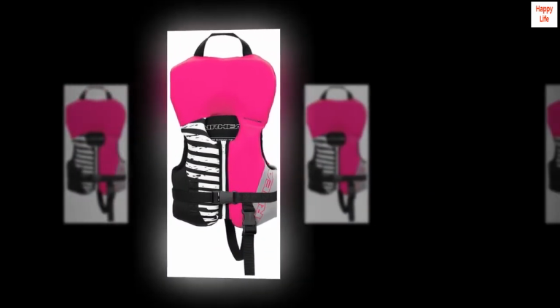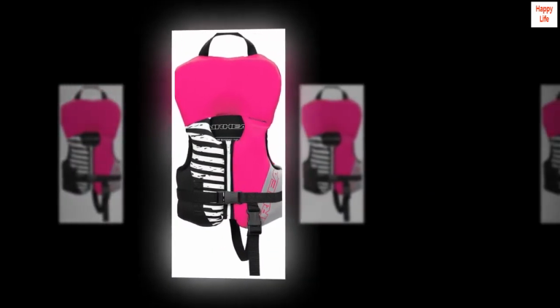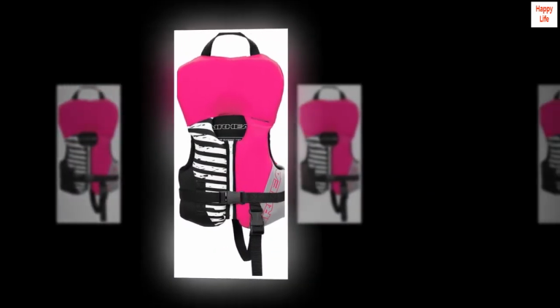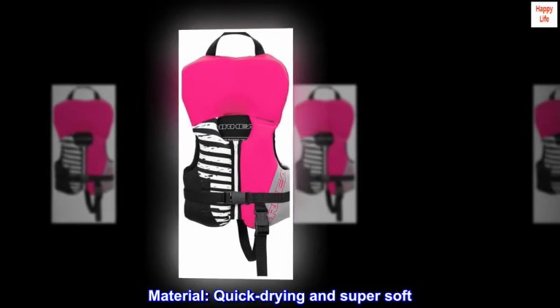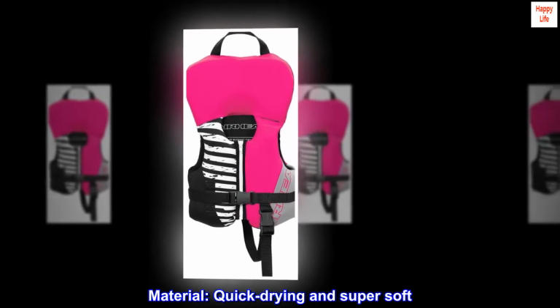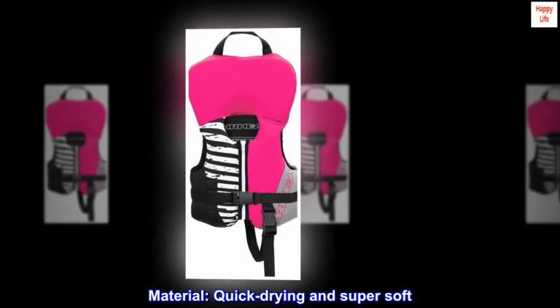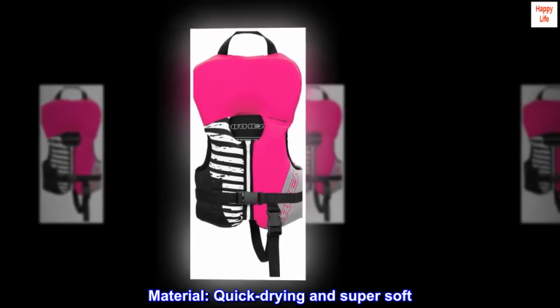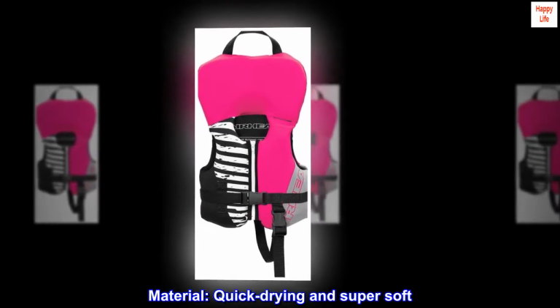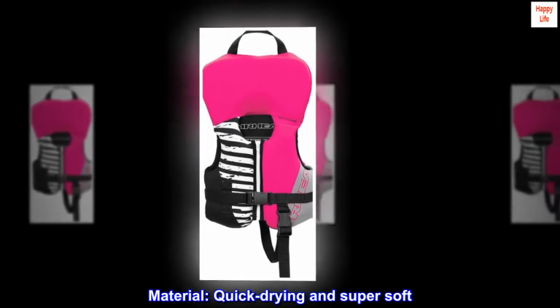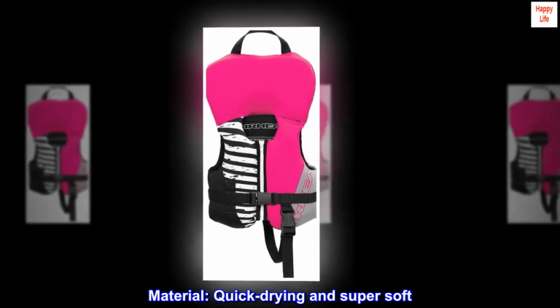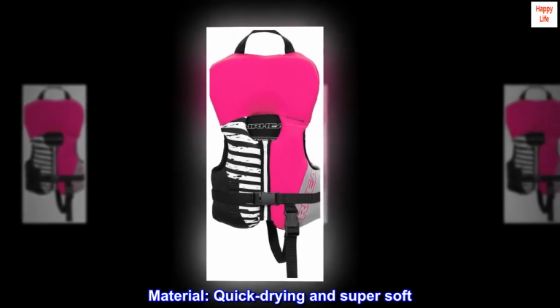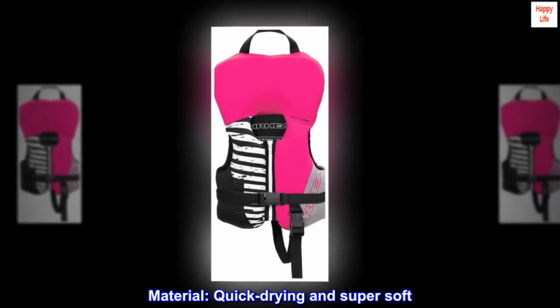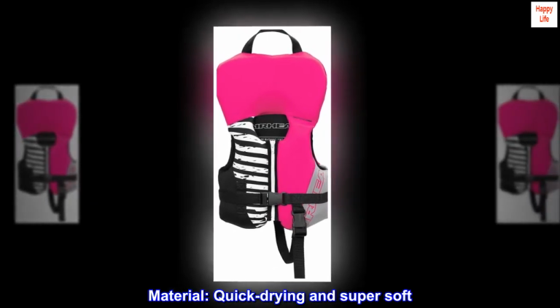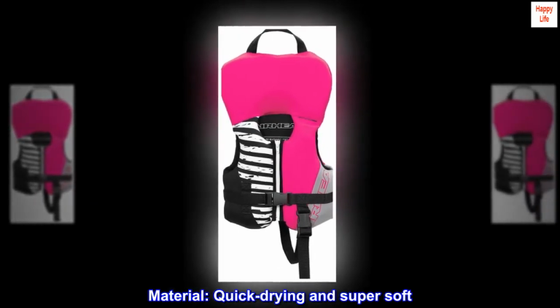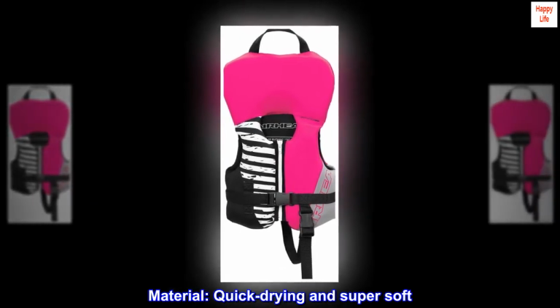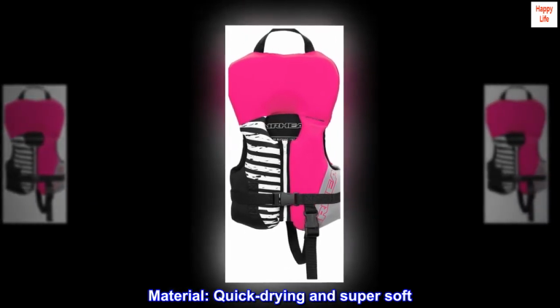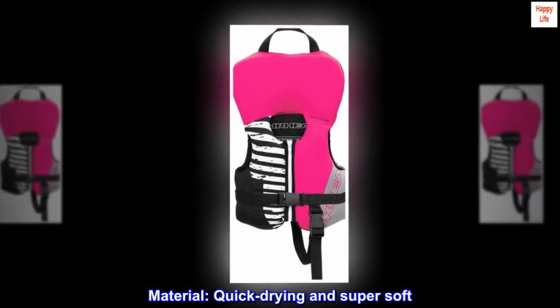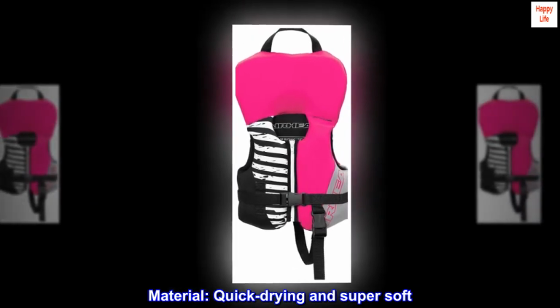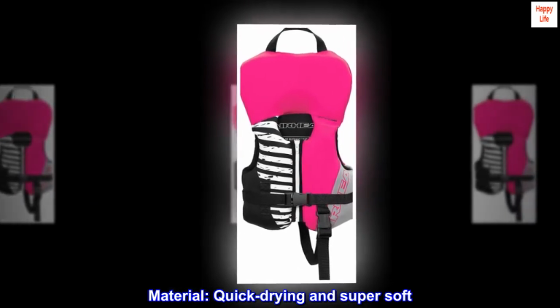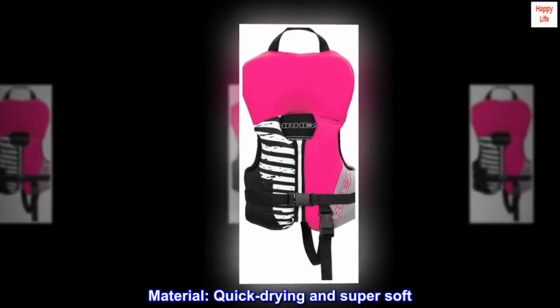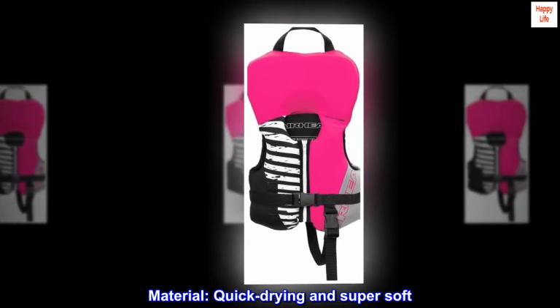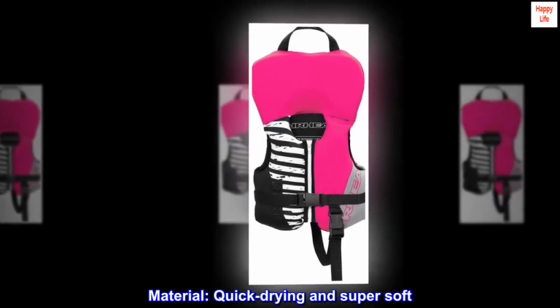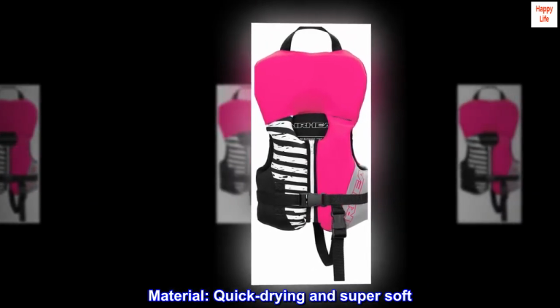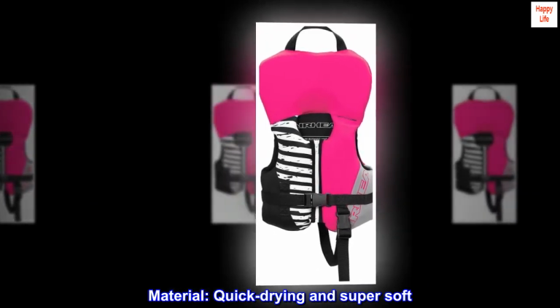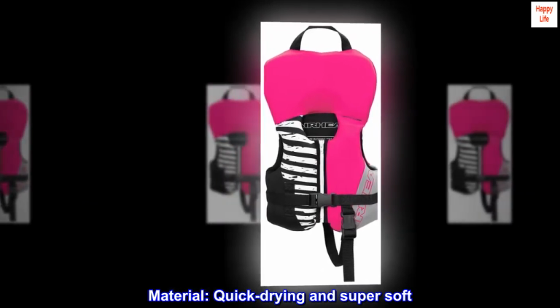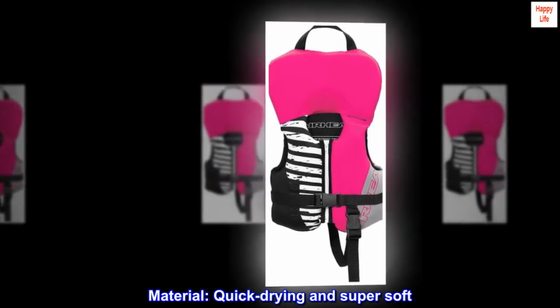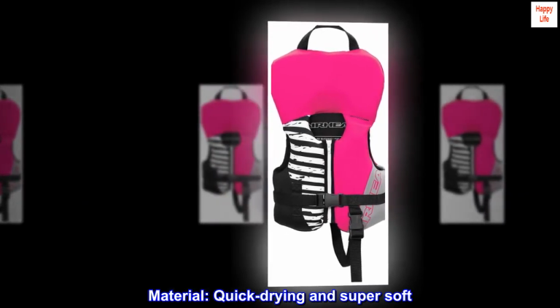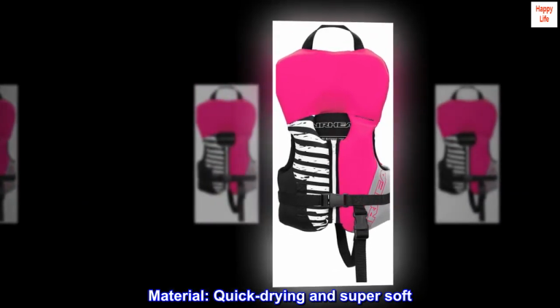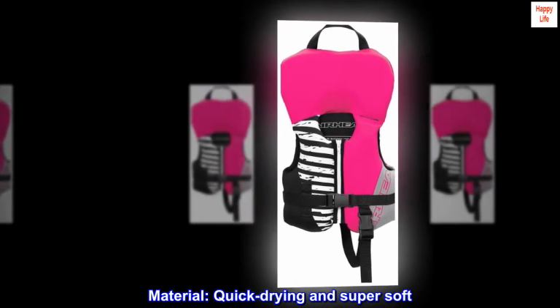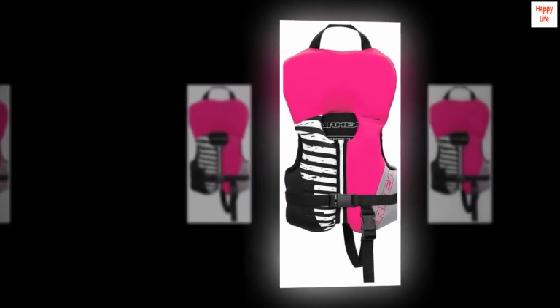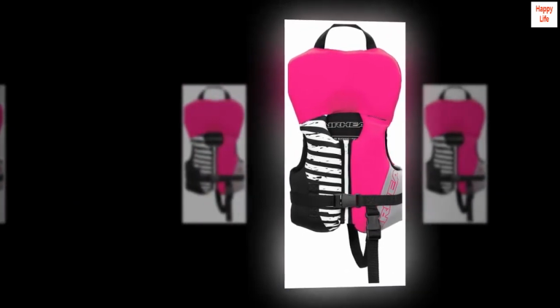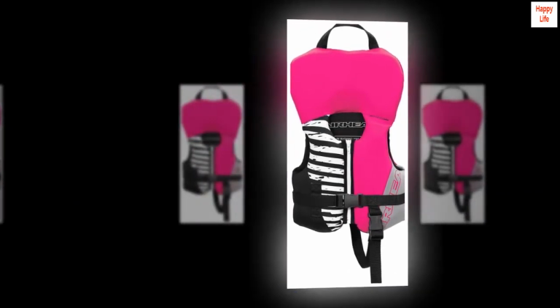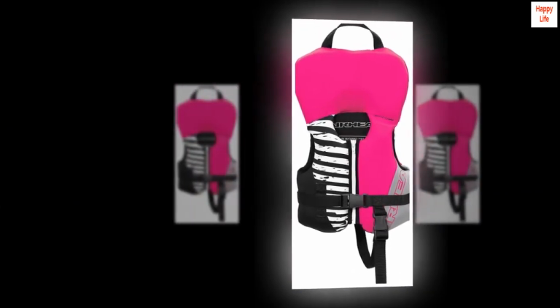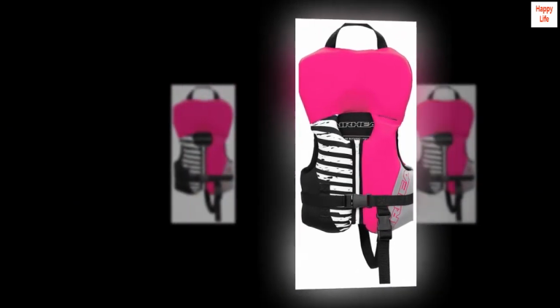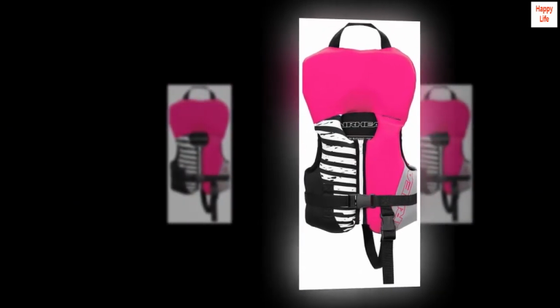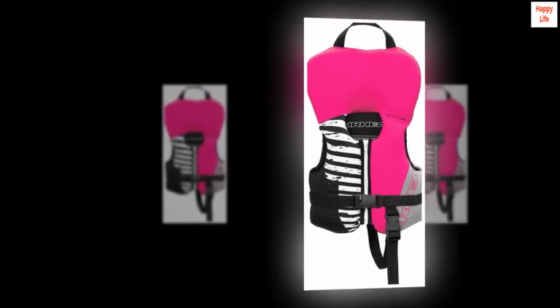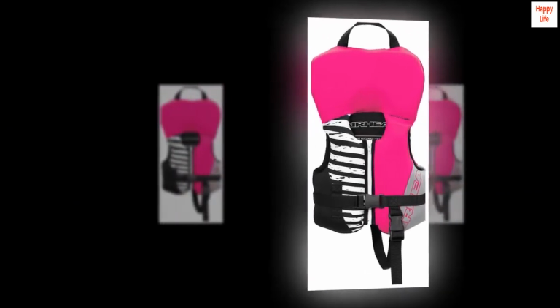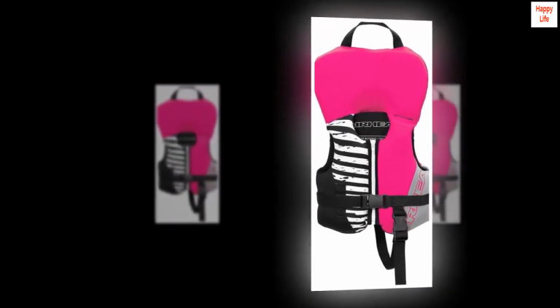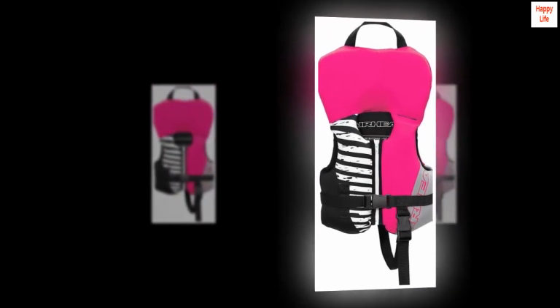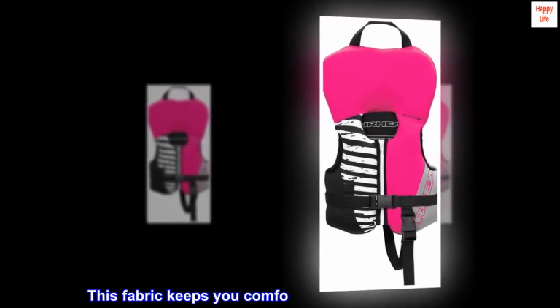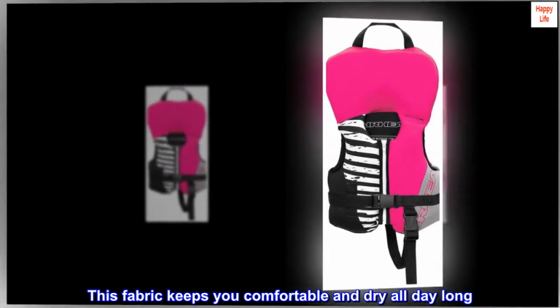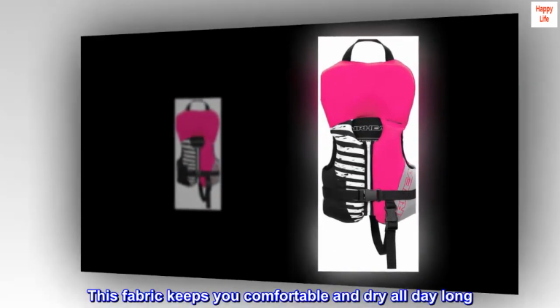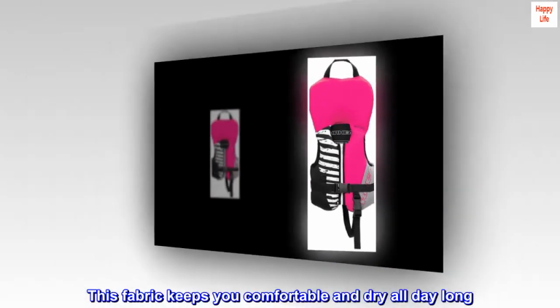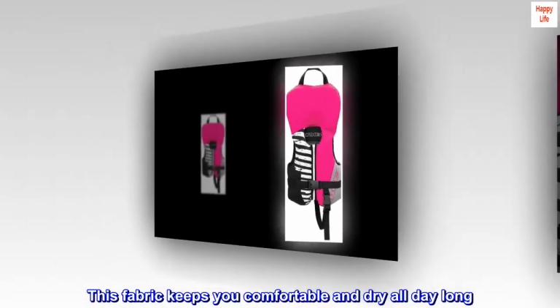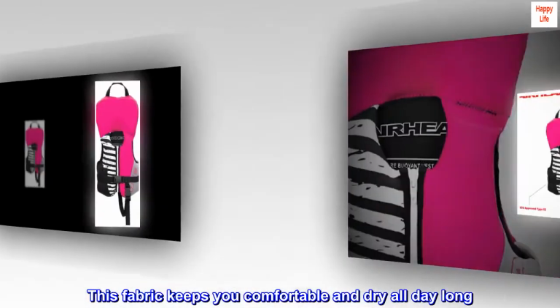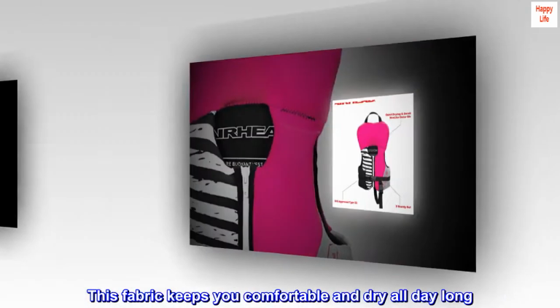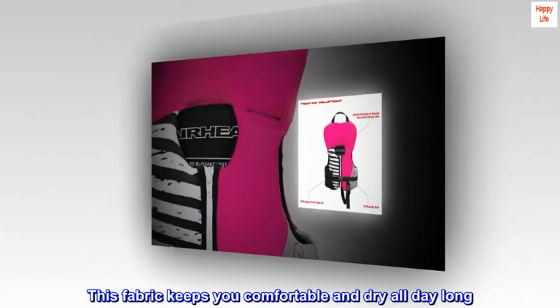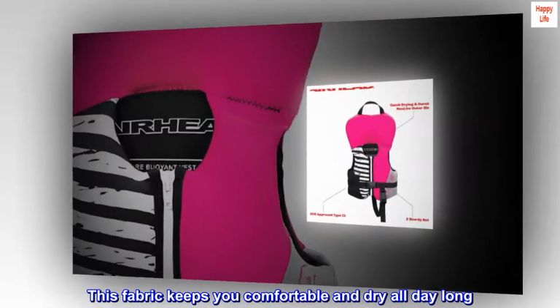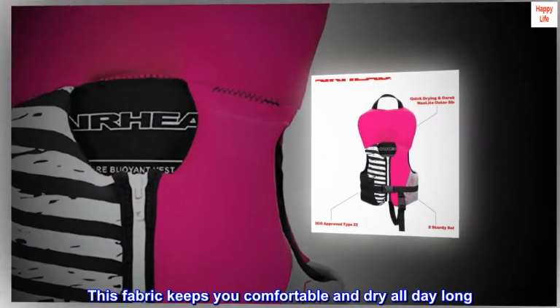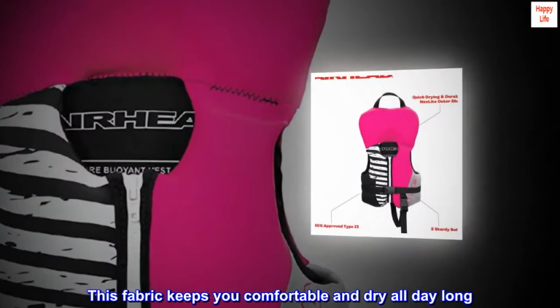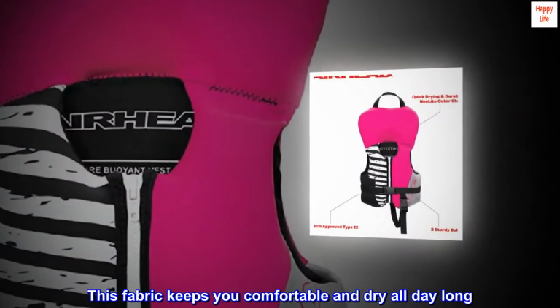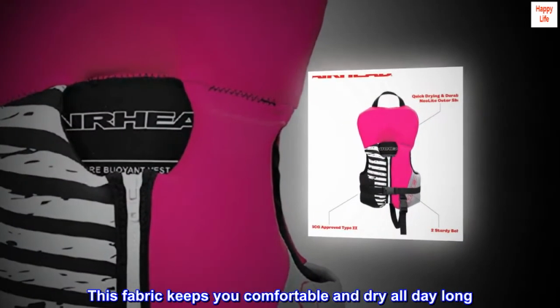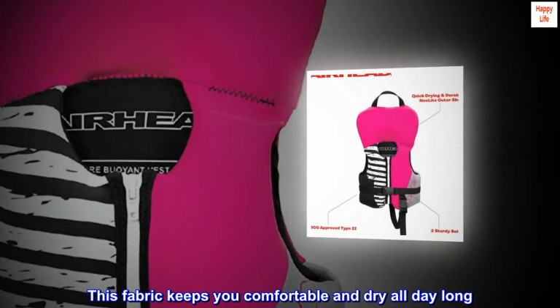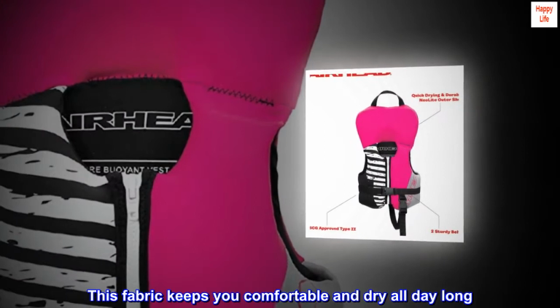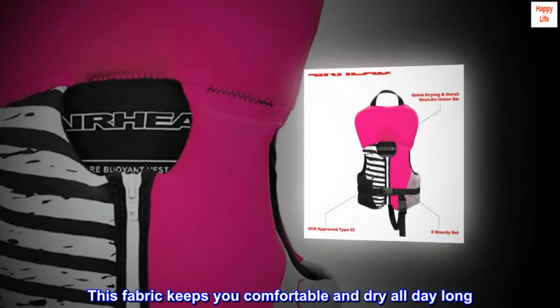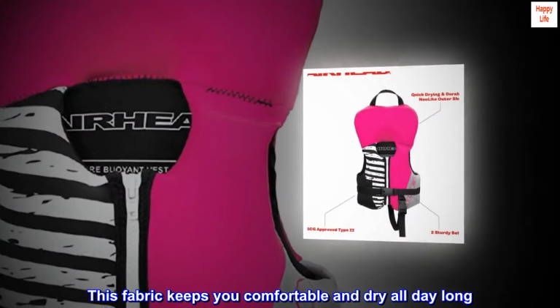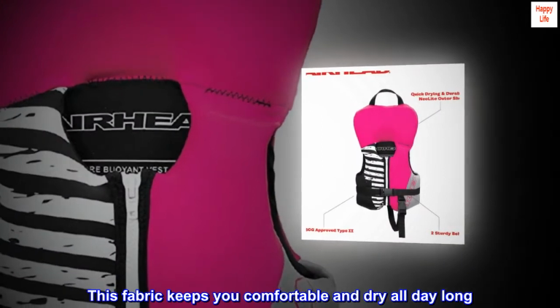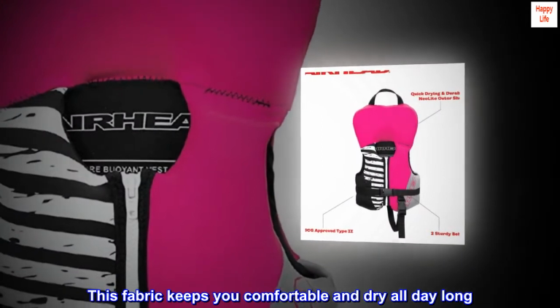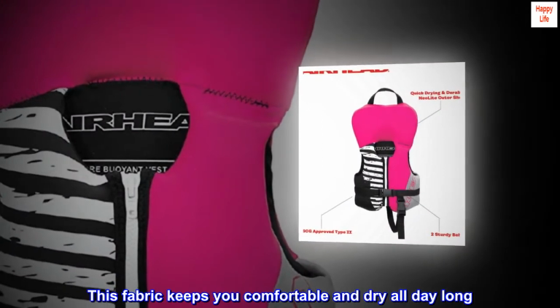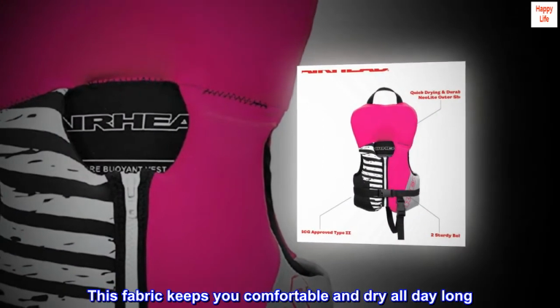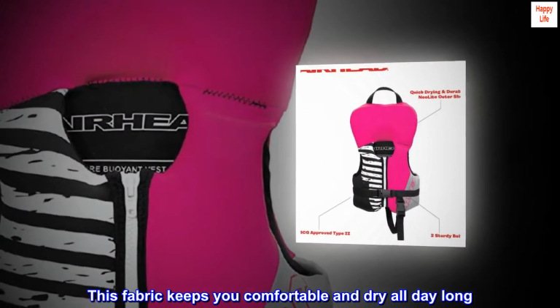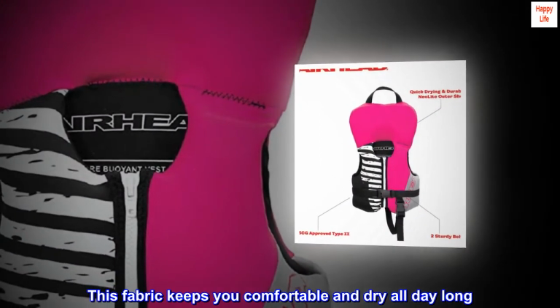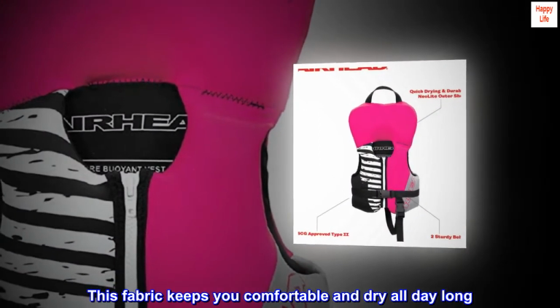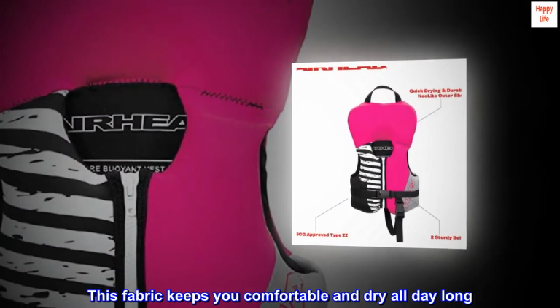Material: quick drying and super soft. This fabric keeps you comfortable and dry all day long.